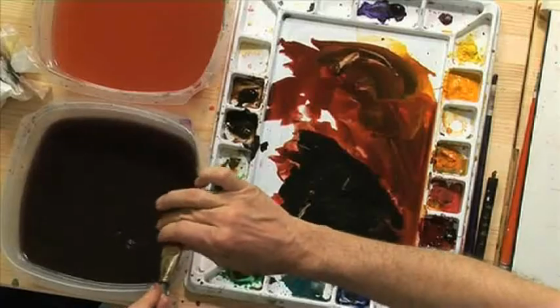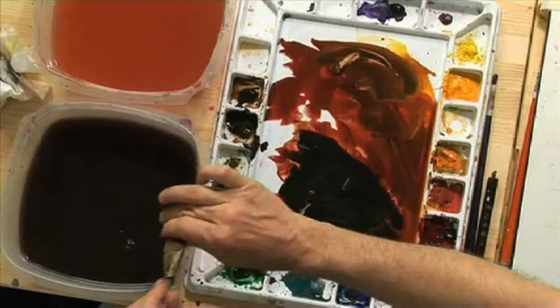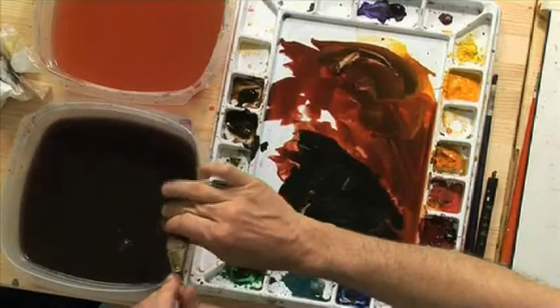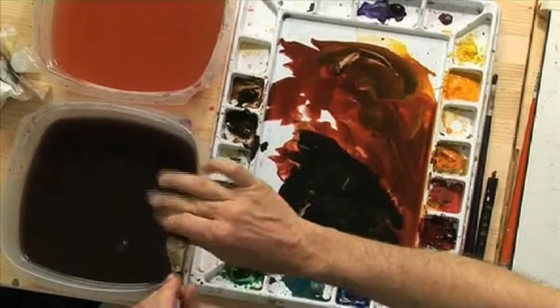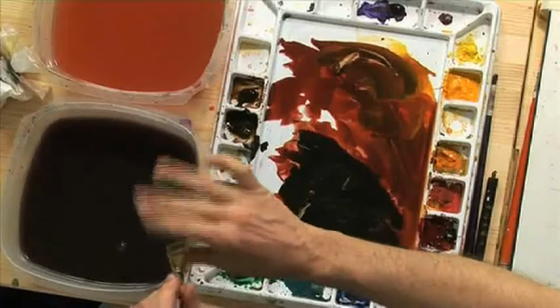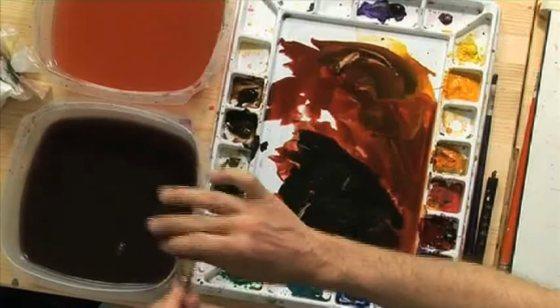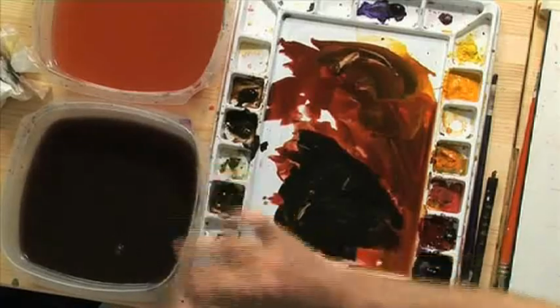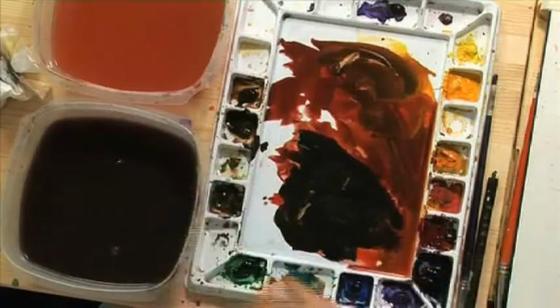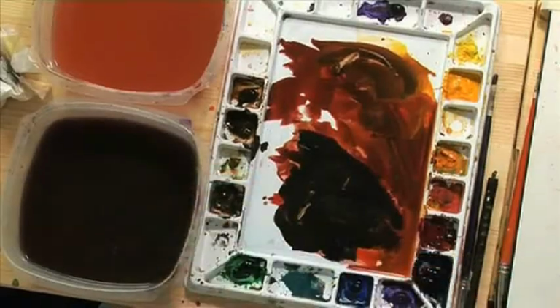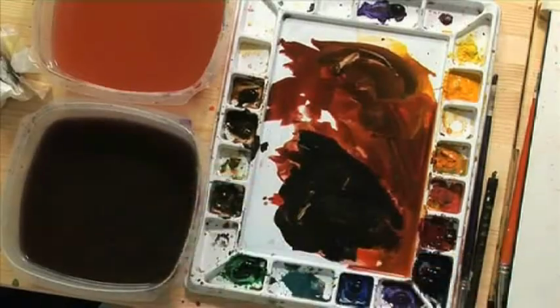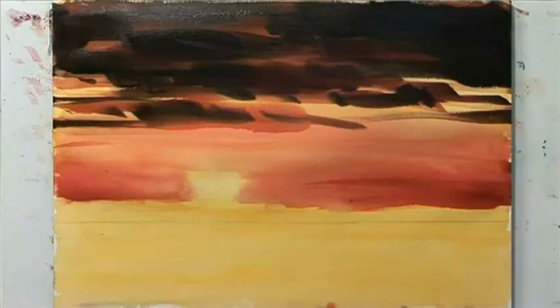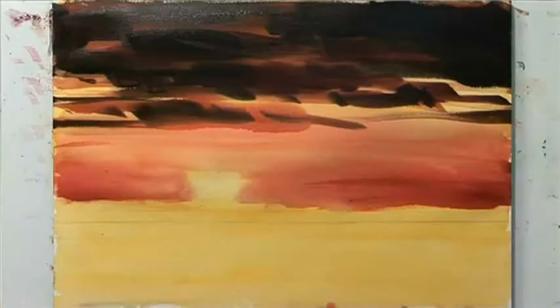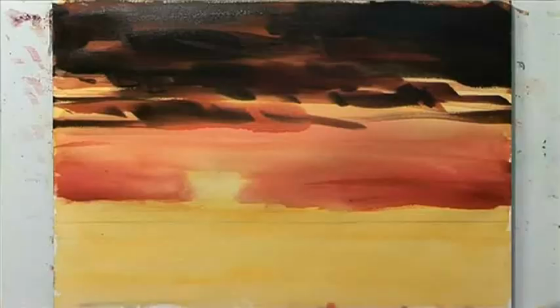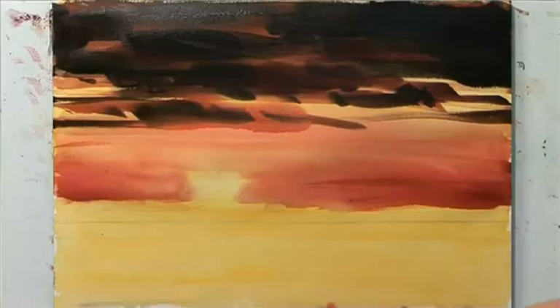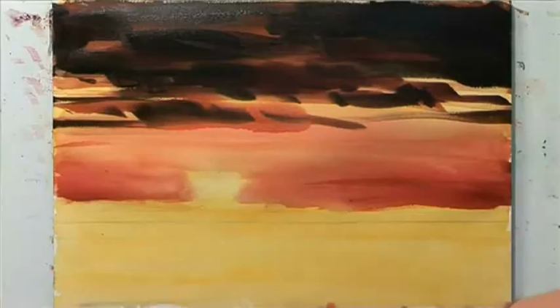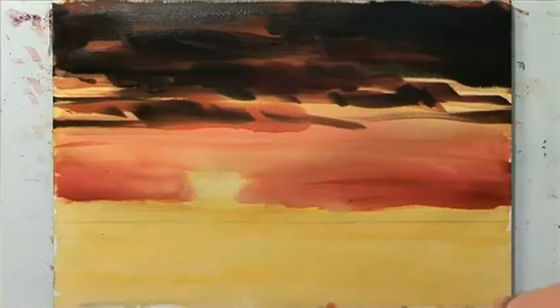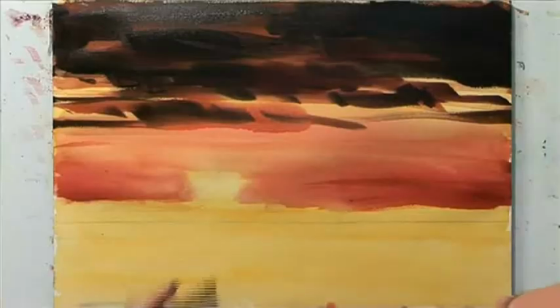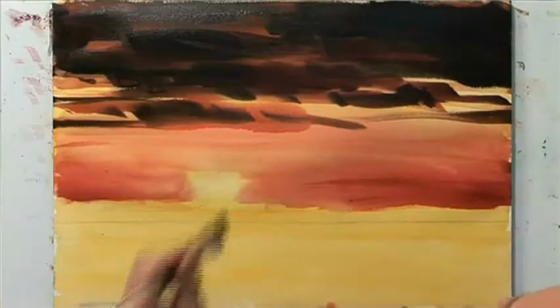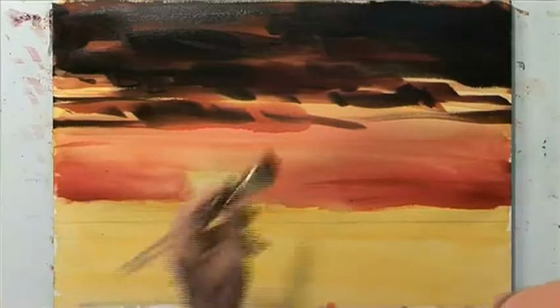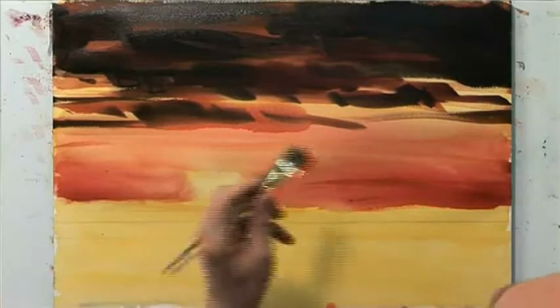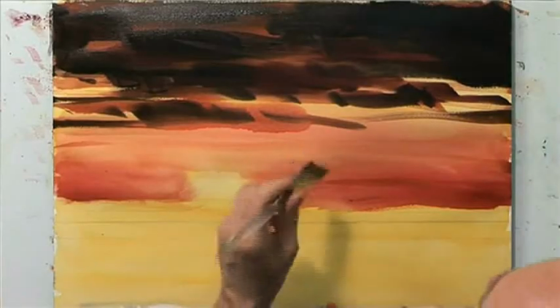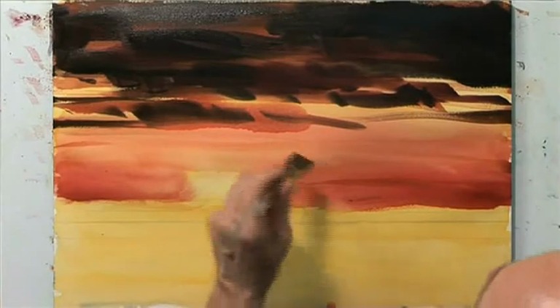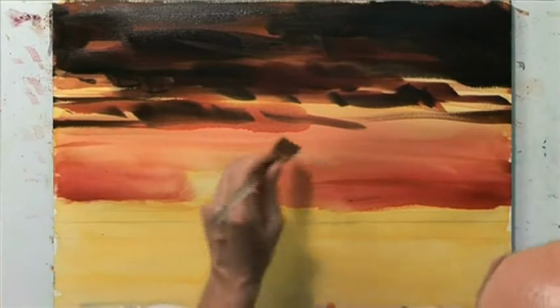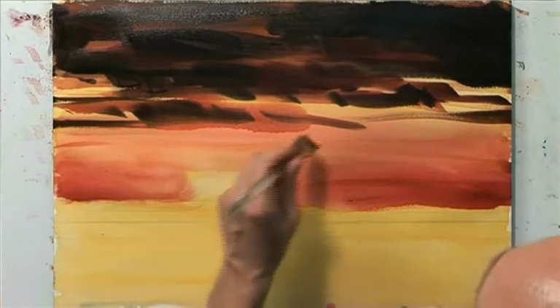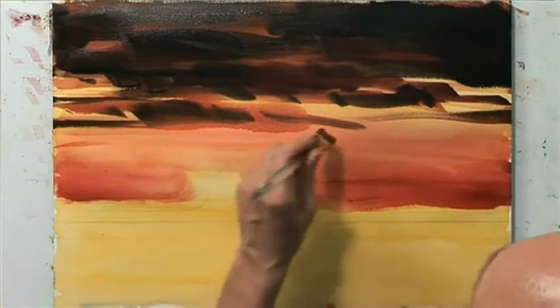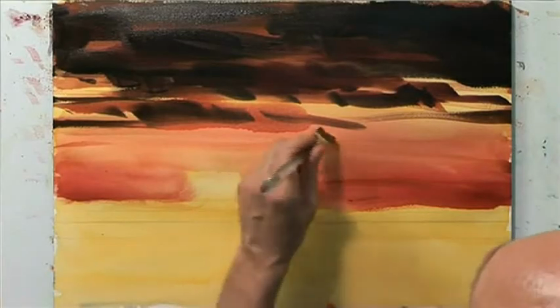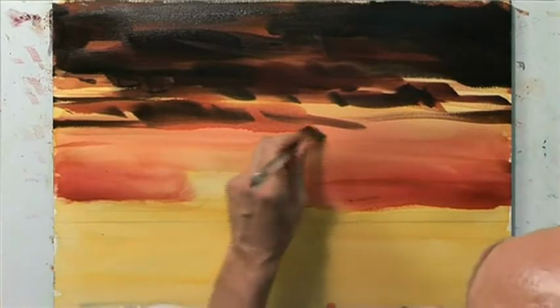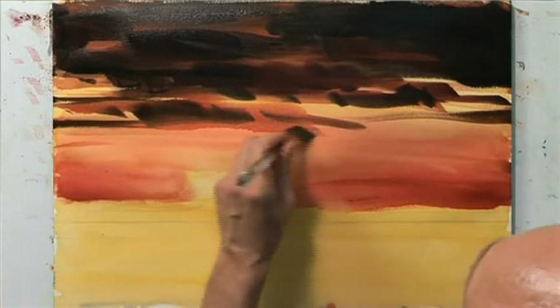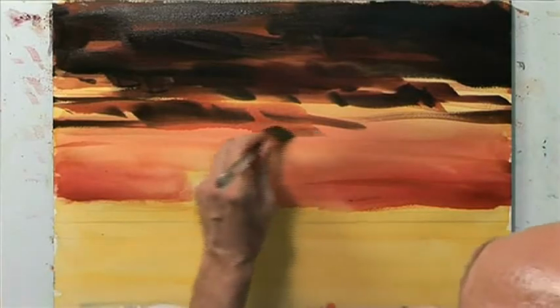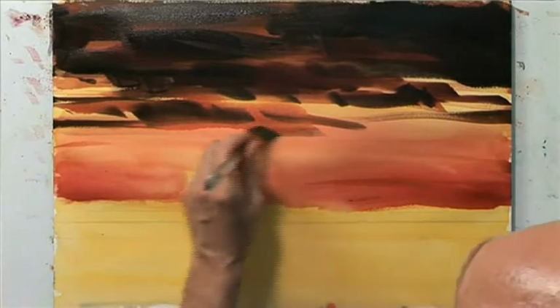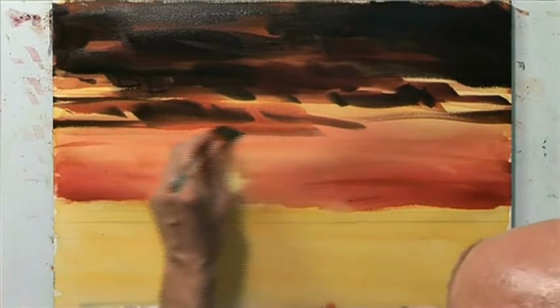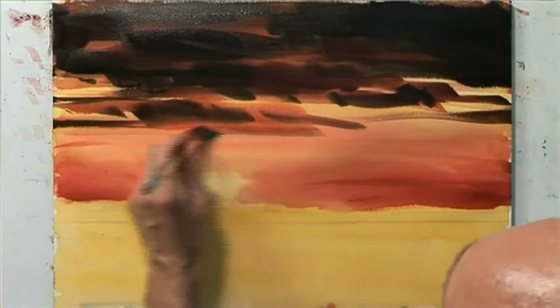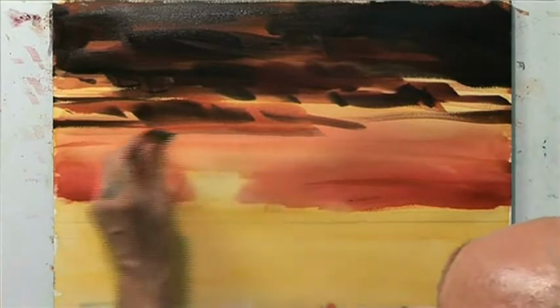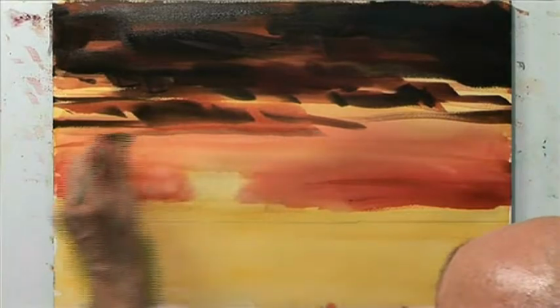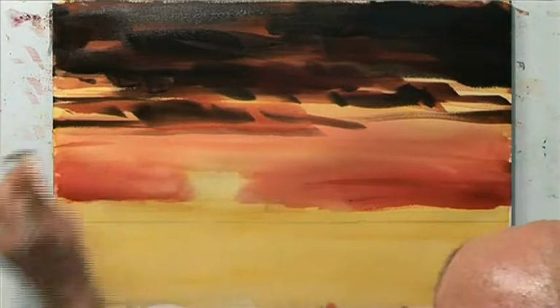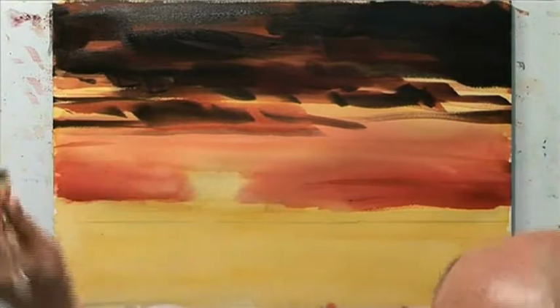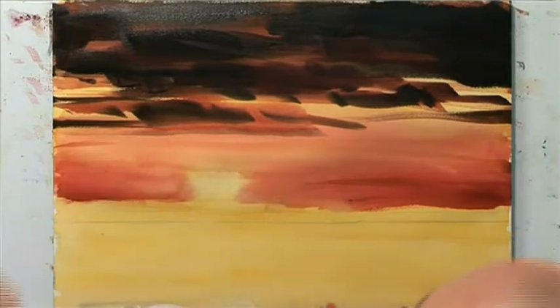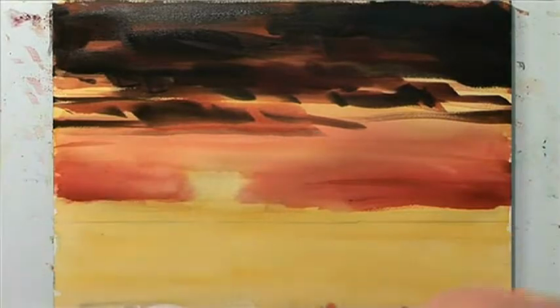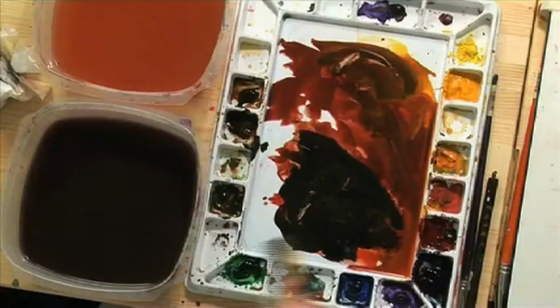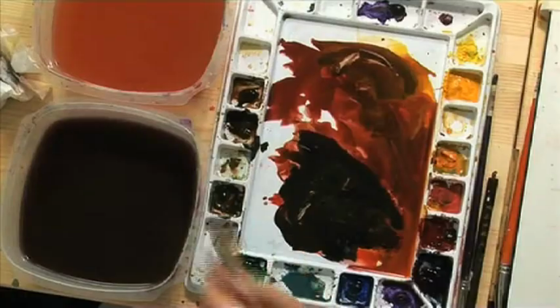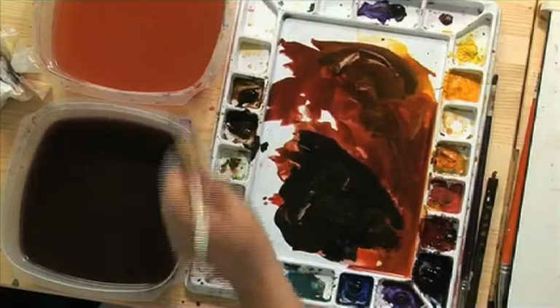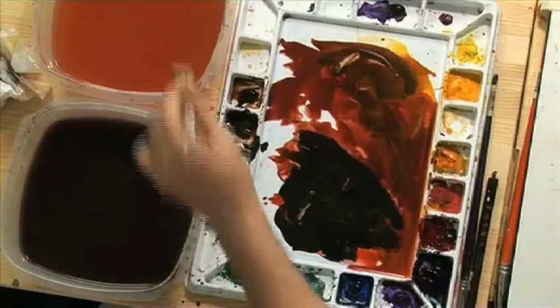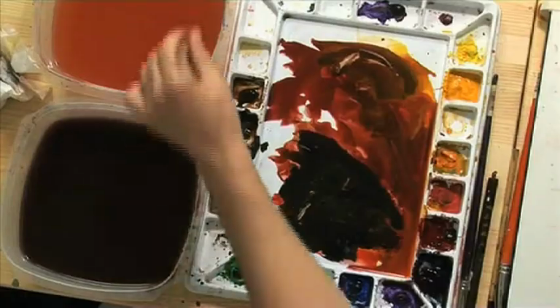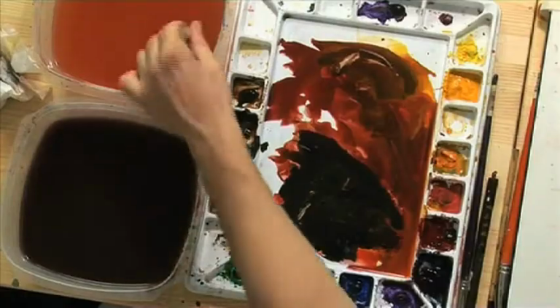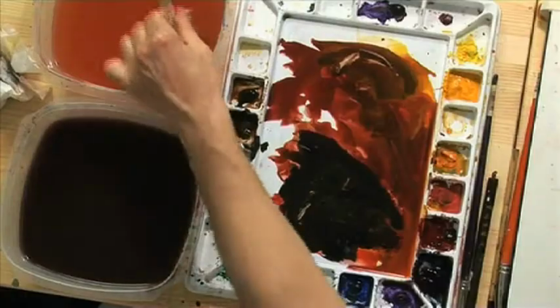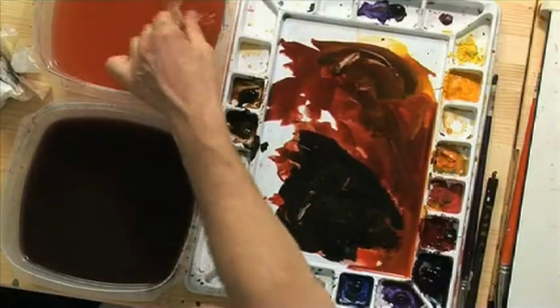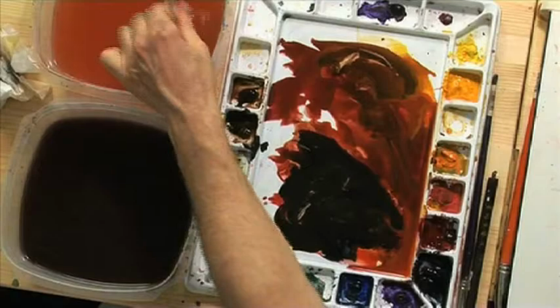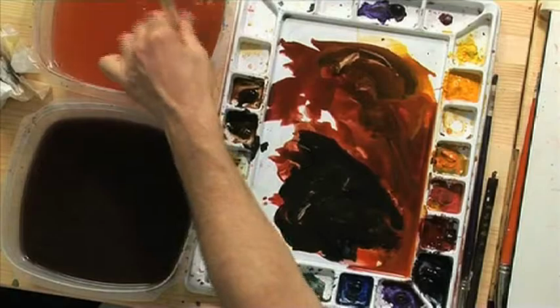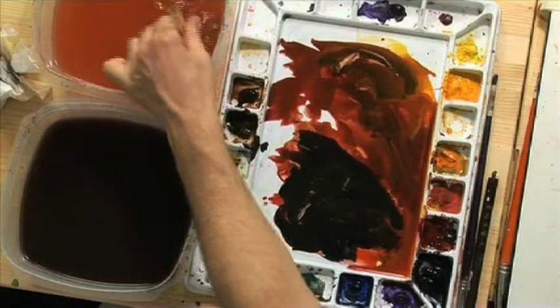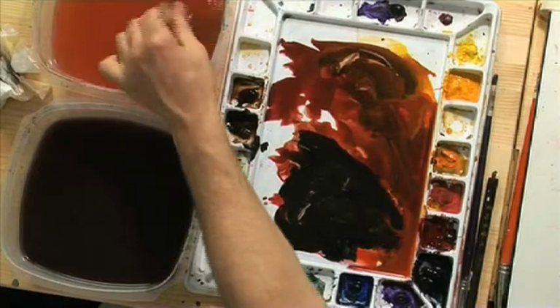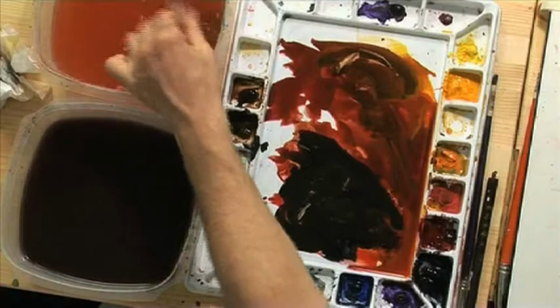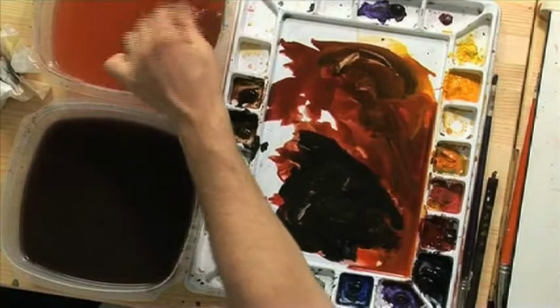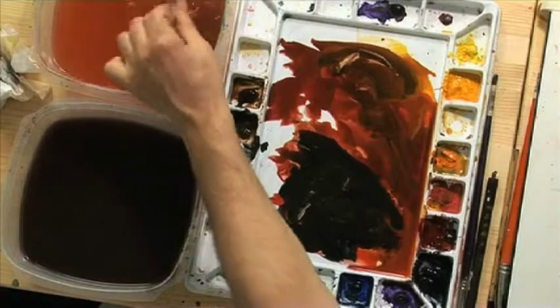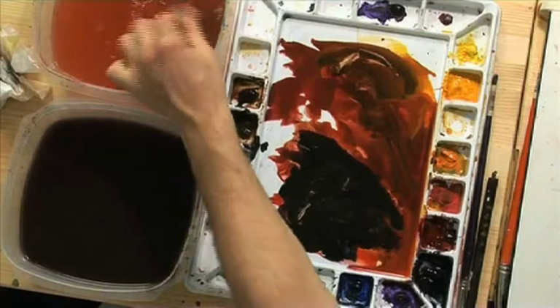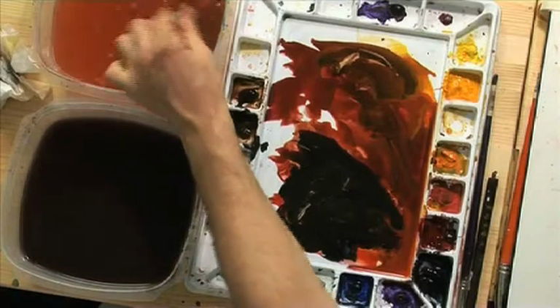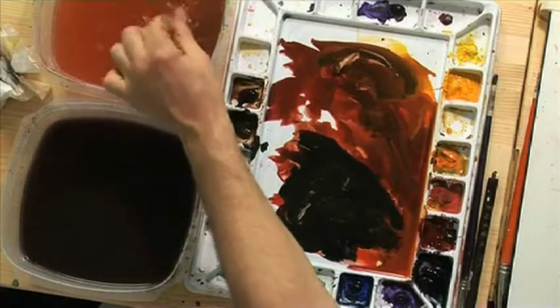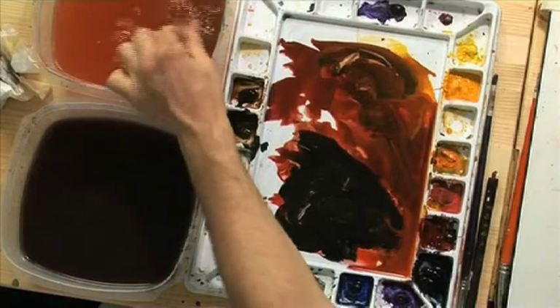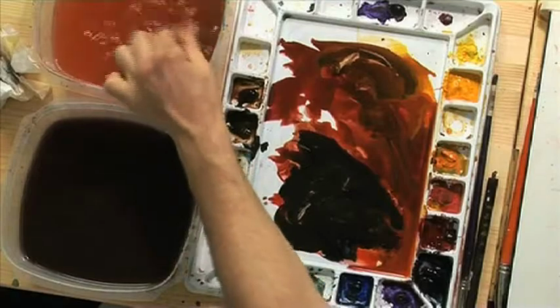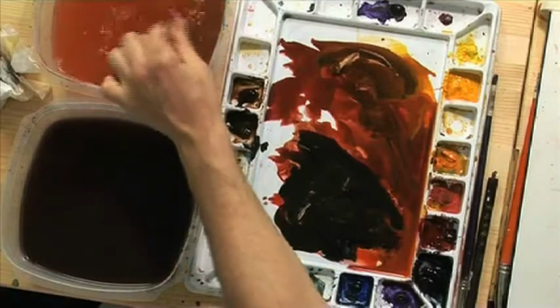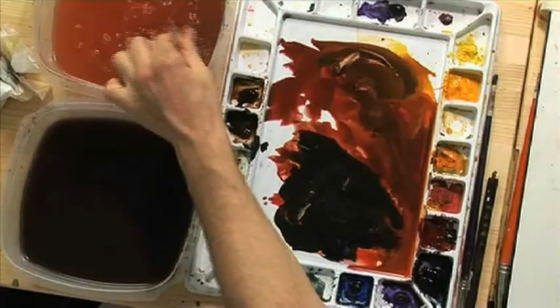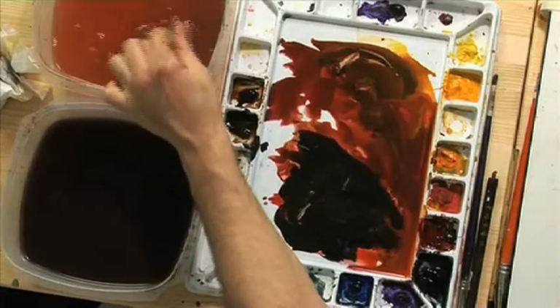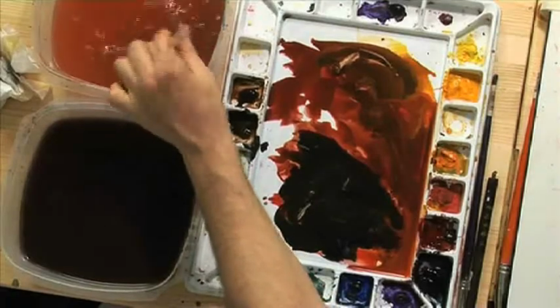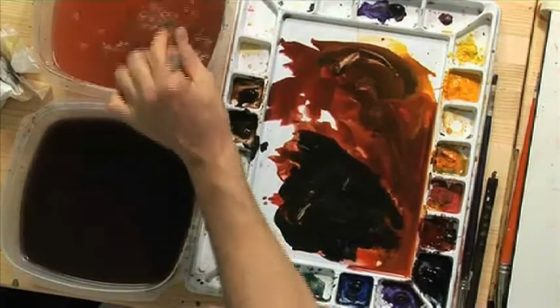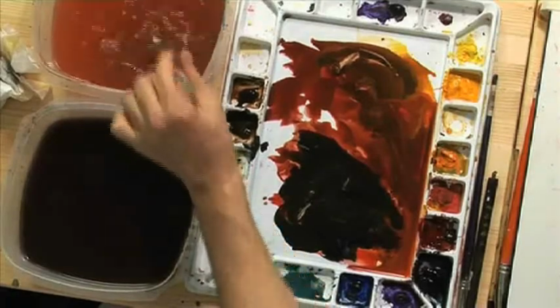If you underdo it, you can come back and fix it or try to salvage it. If you overdo it, there's not much you can do.